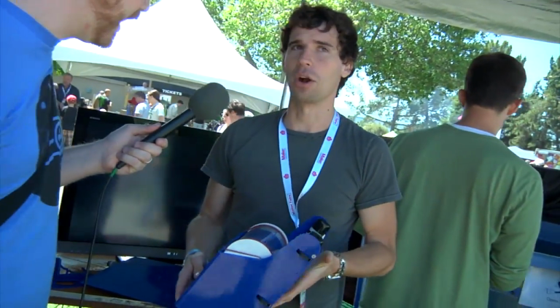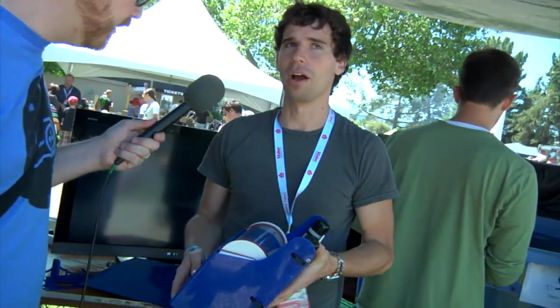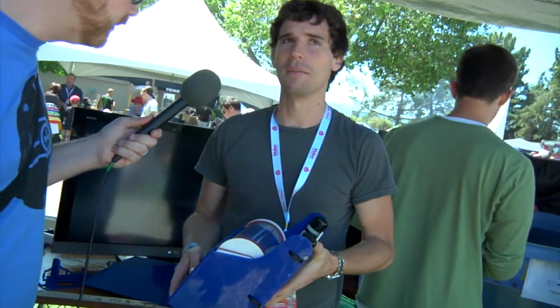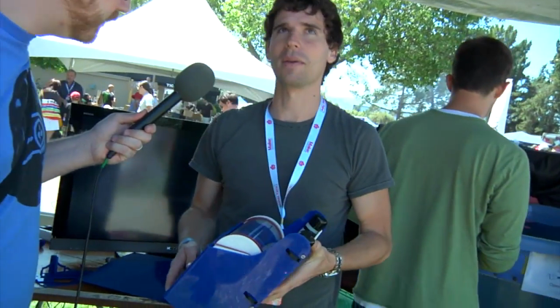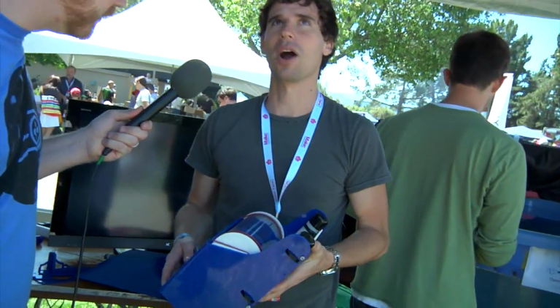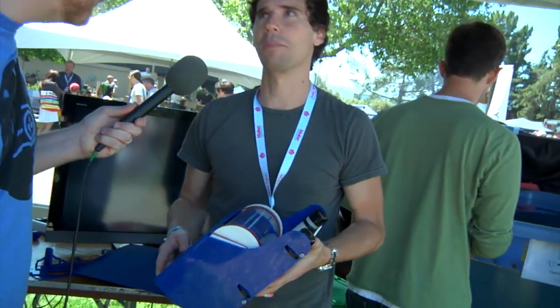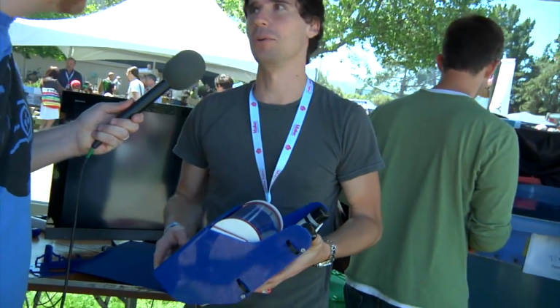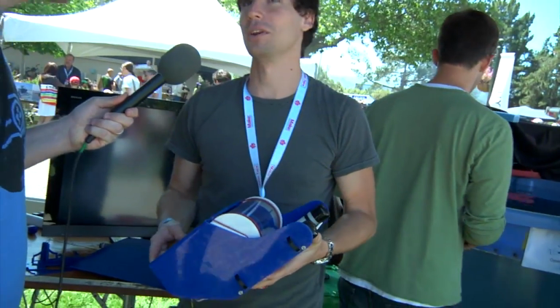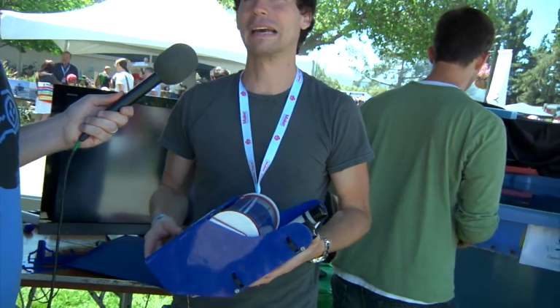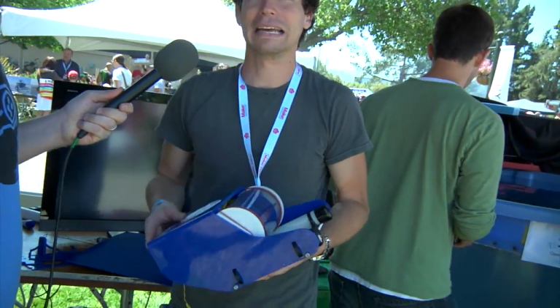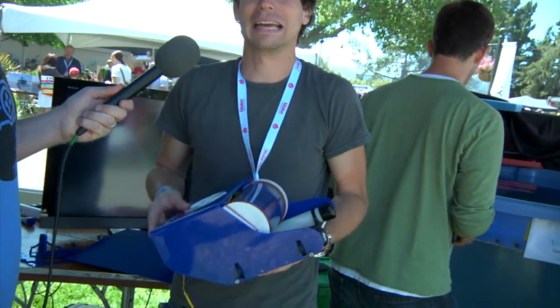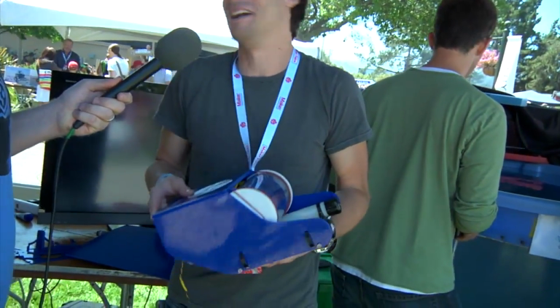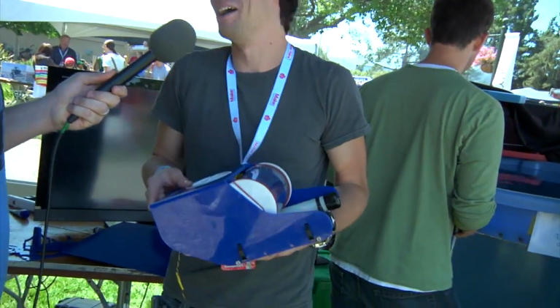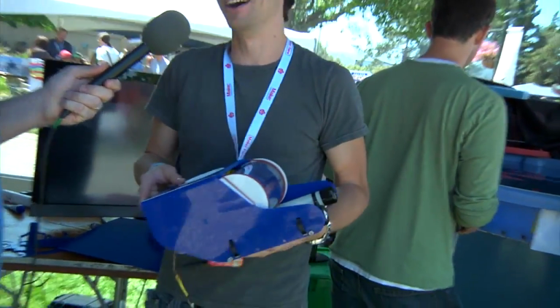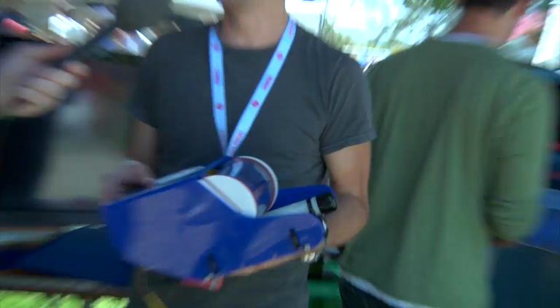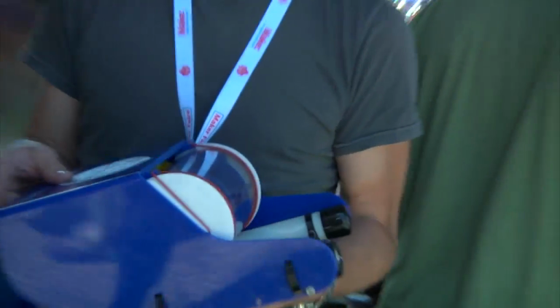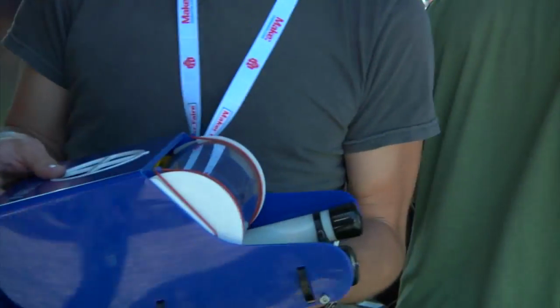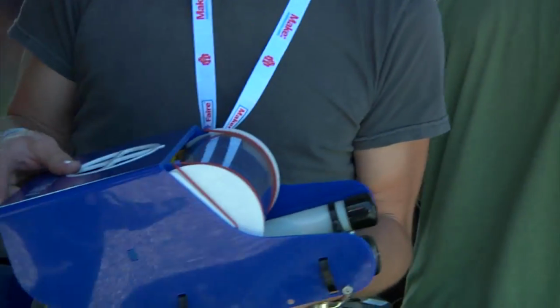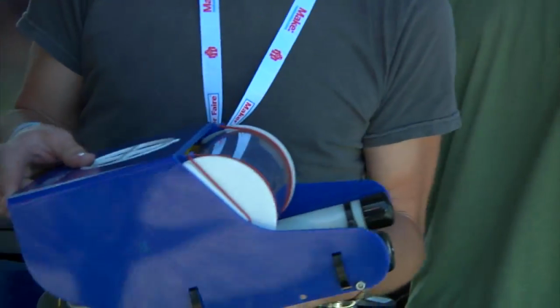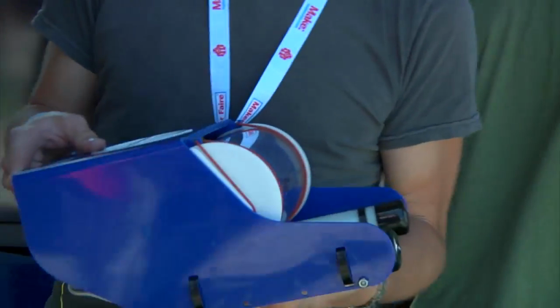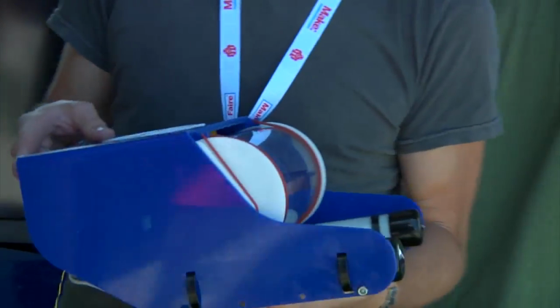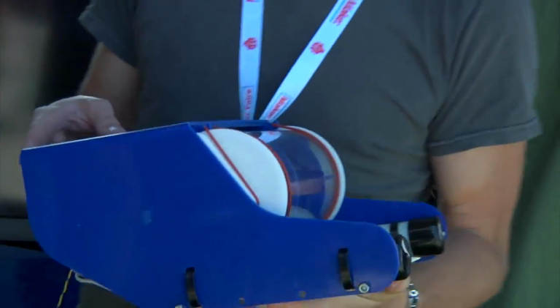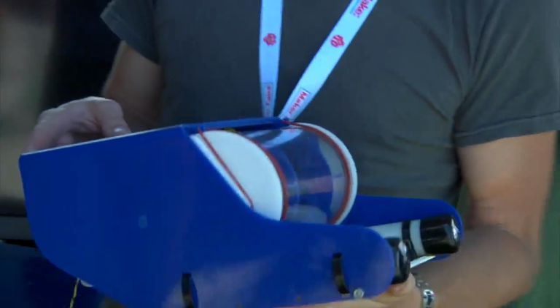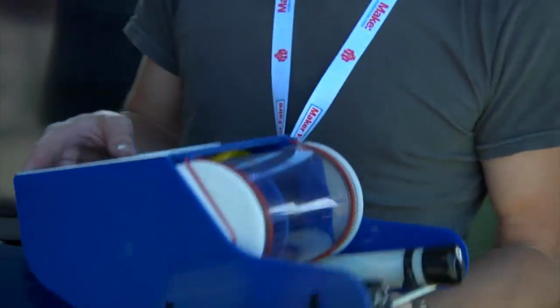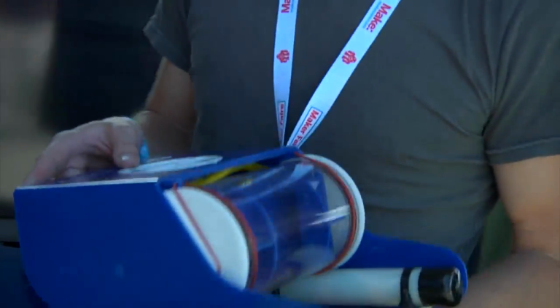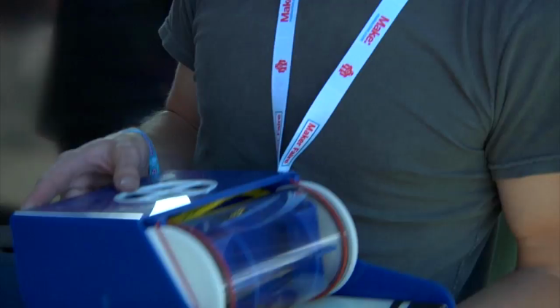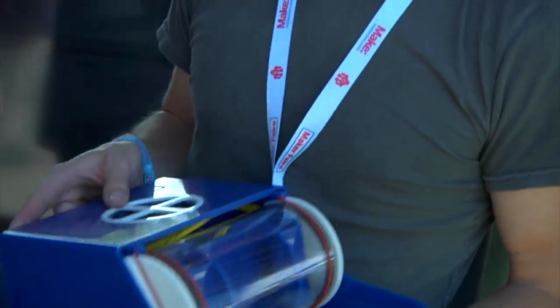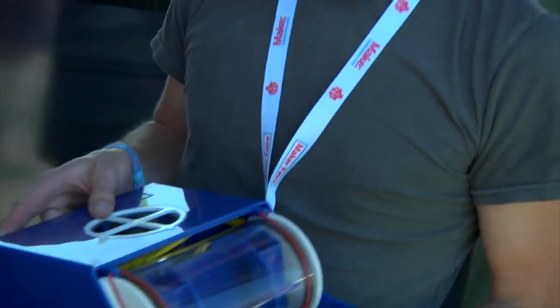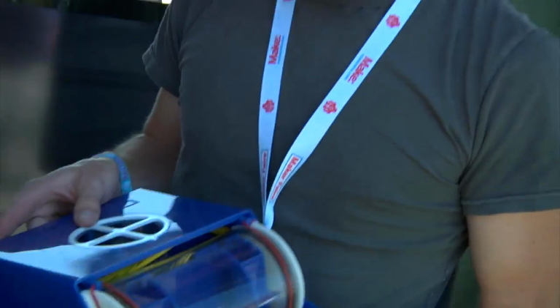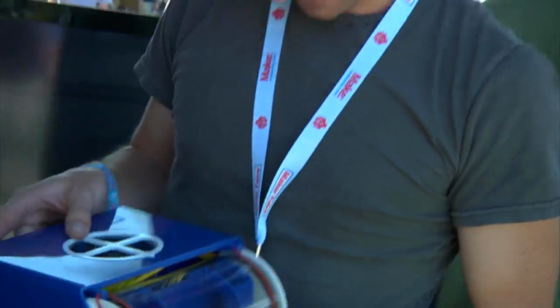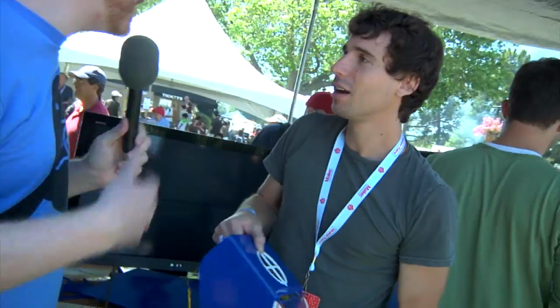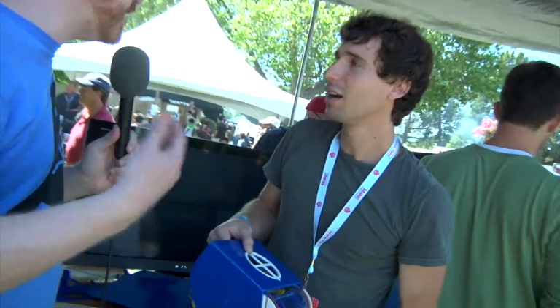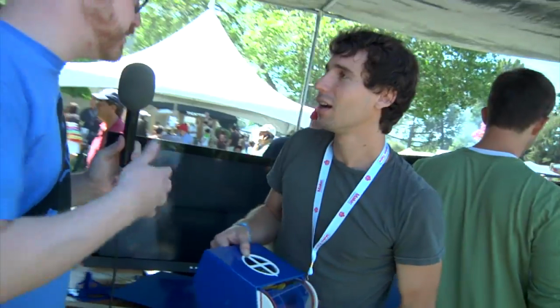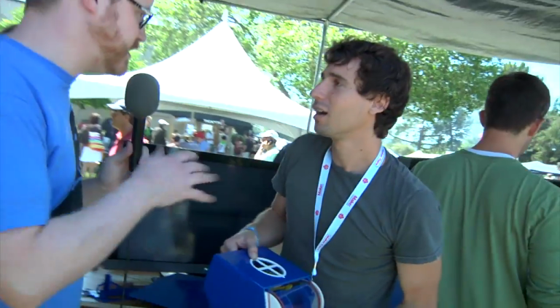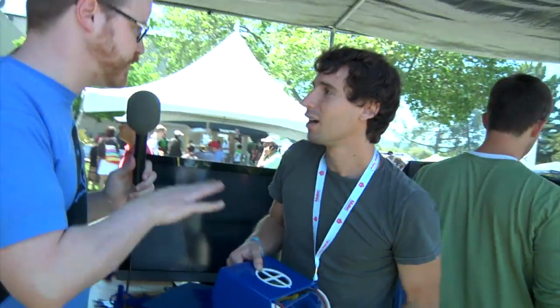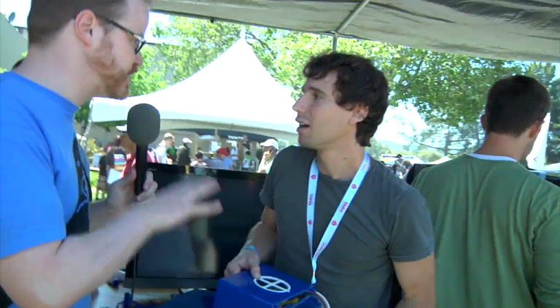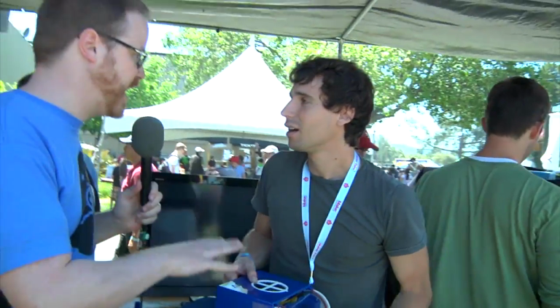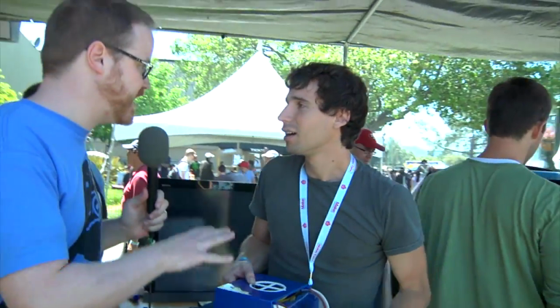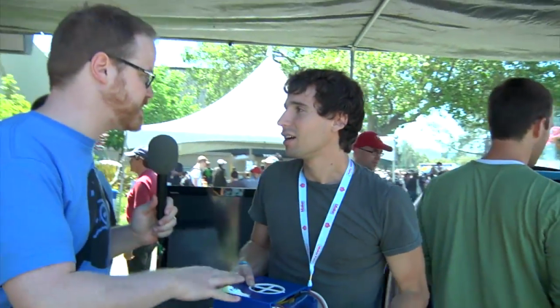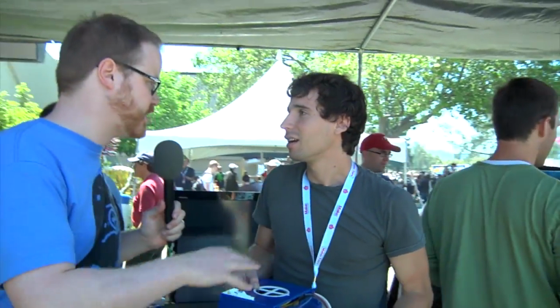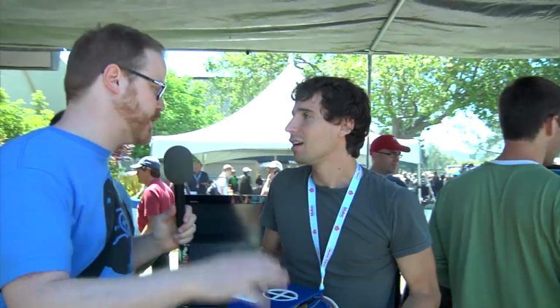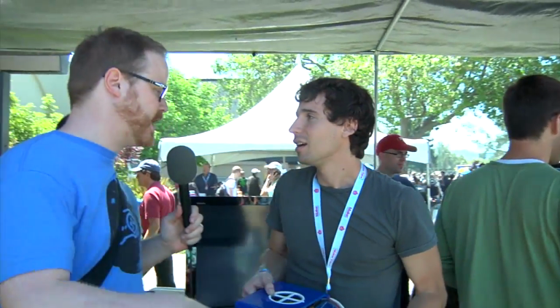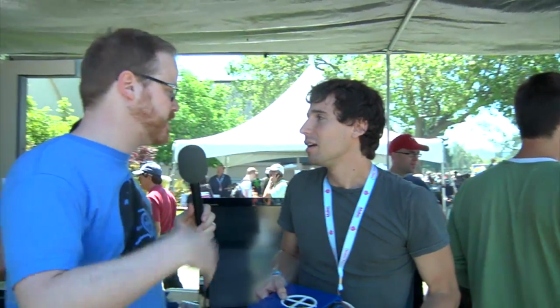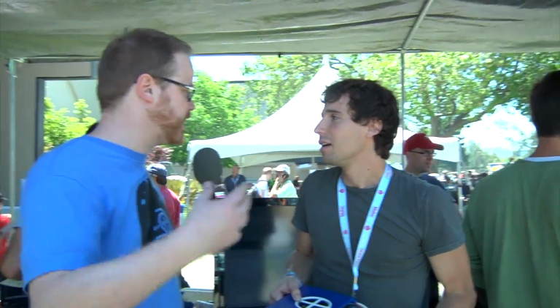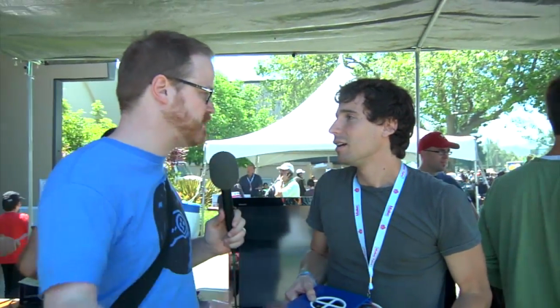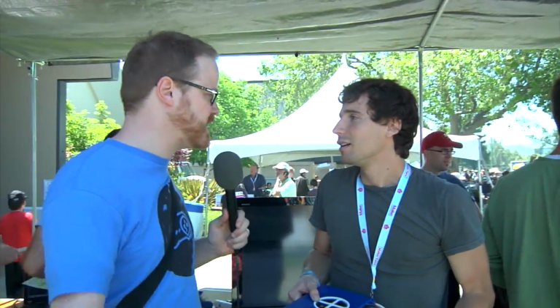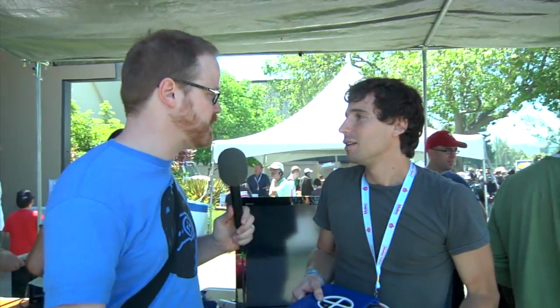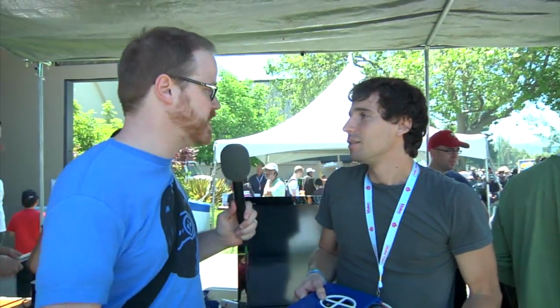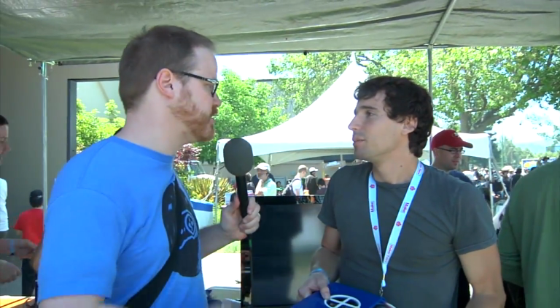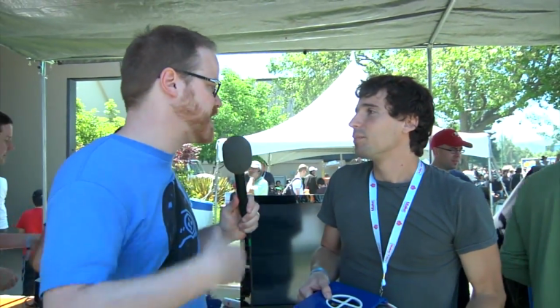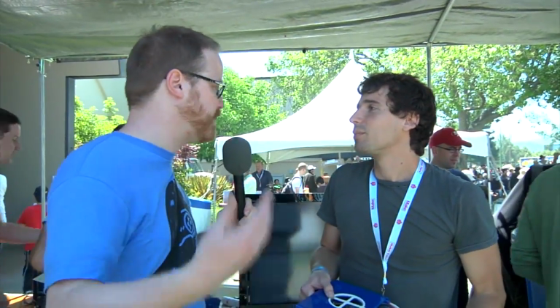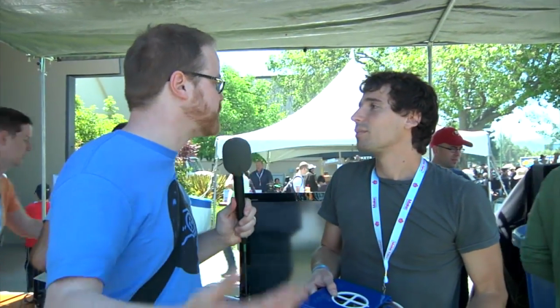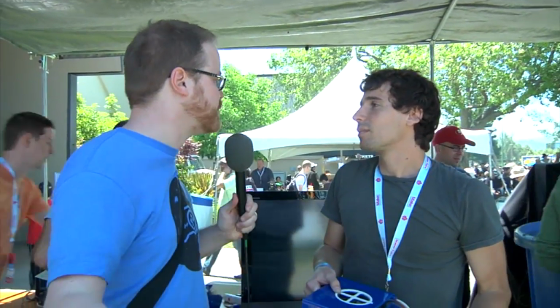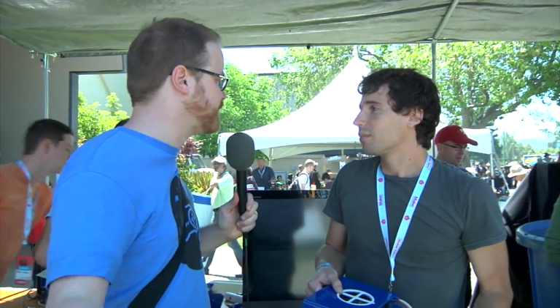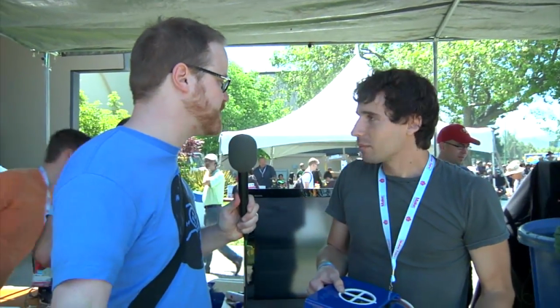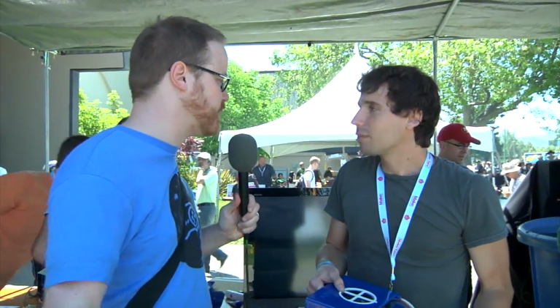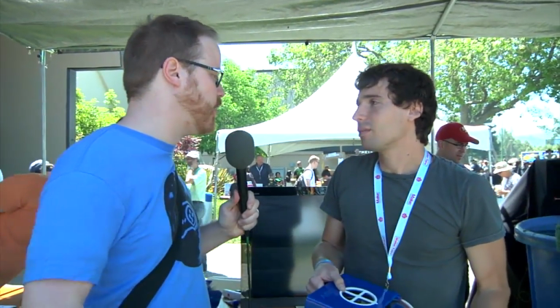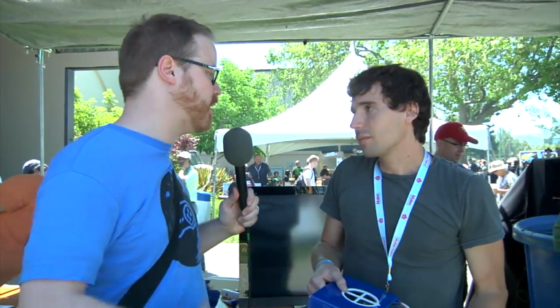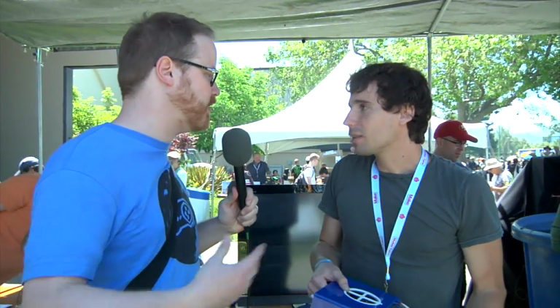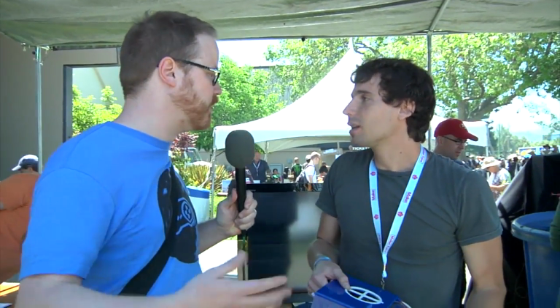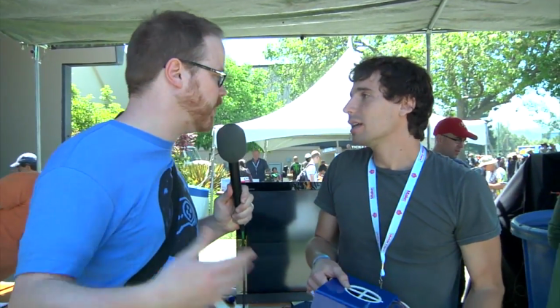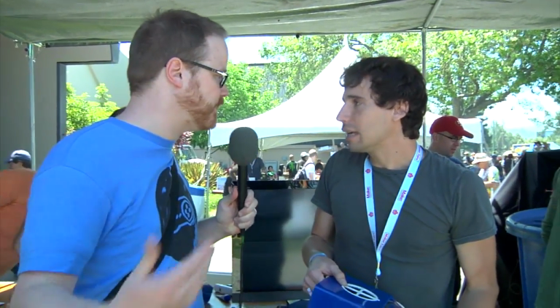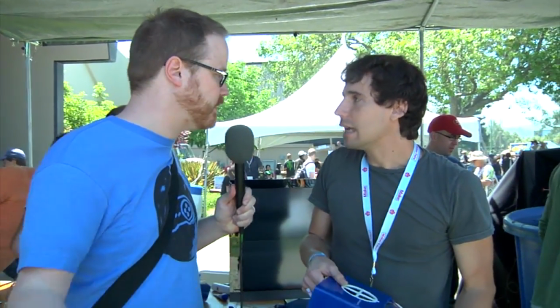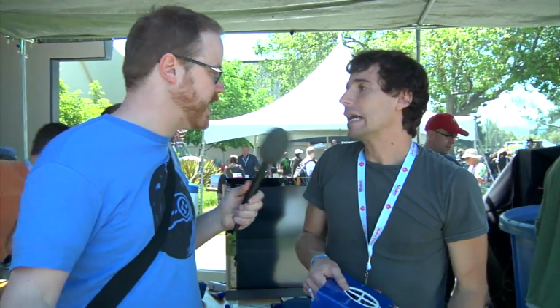Or maybe a harpoon gun — I don't know! But the idea is to use this for science: go down, collect specimens, take pictures of things underwater, or whatever. Exactly.